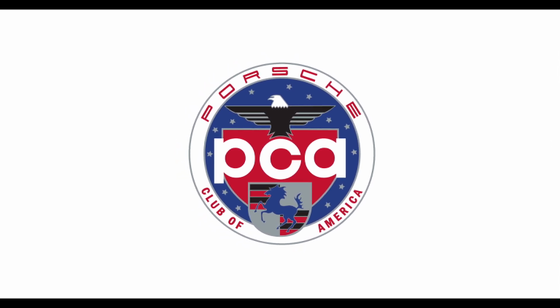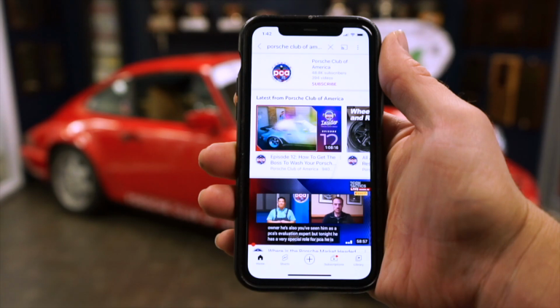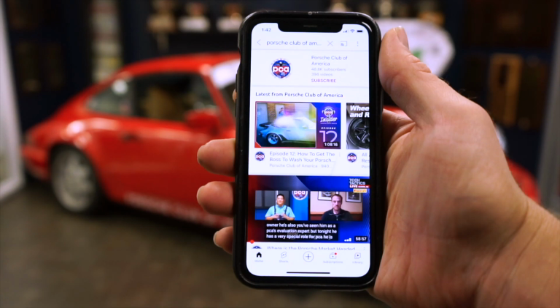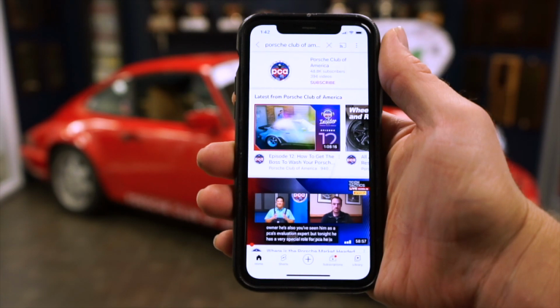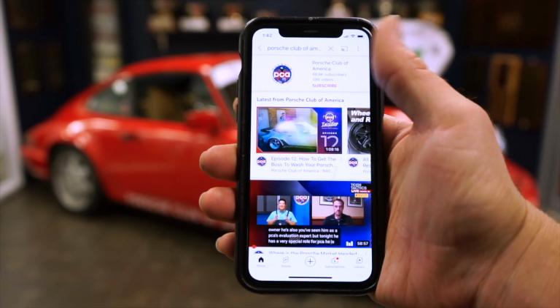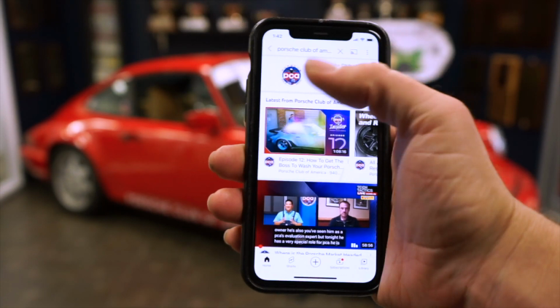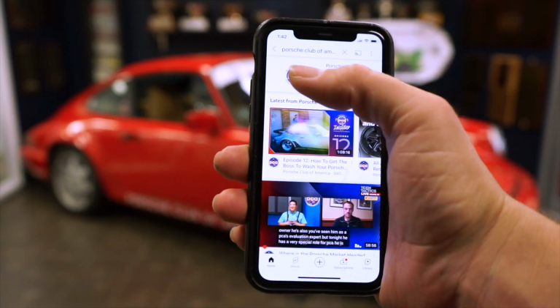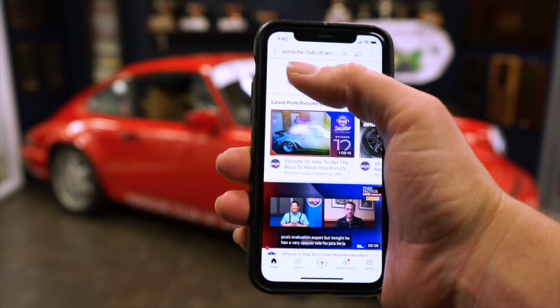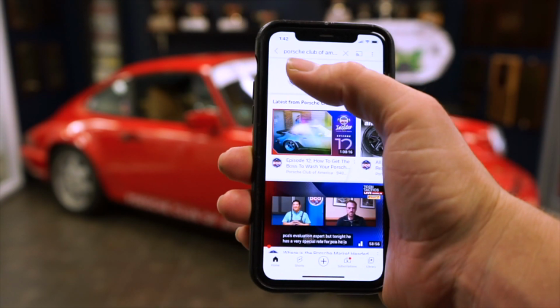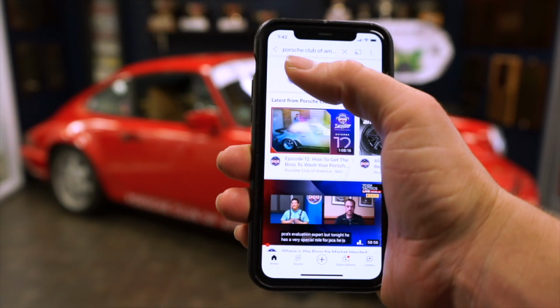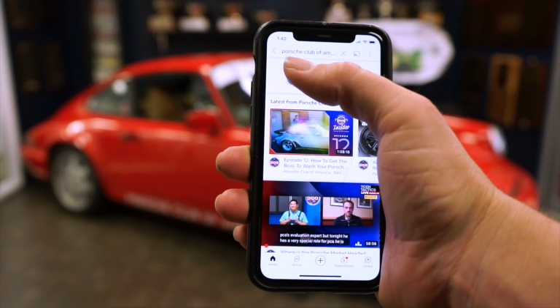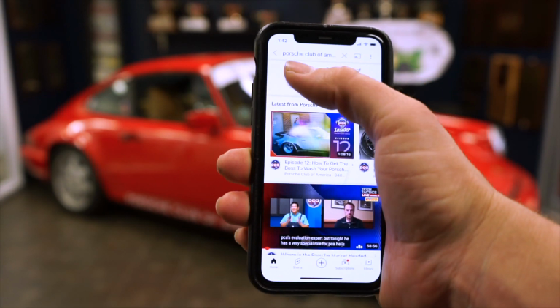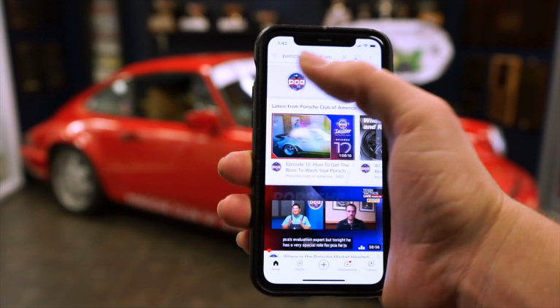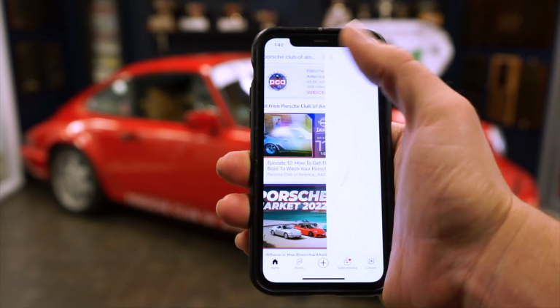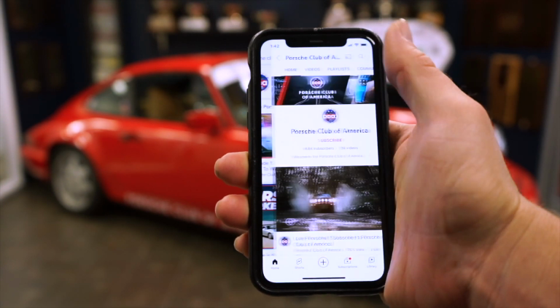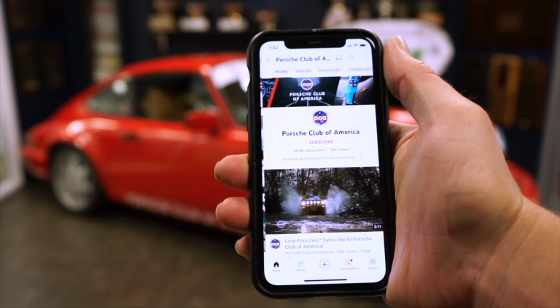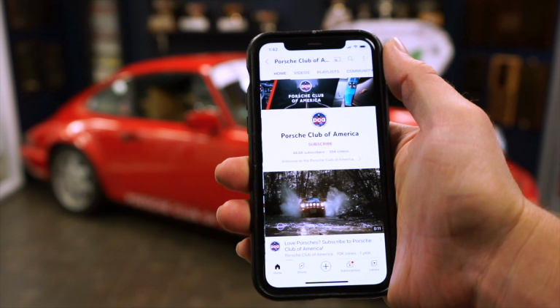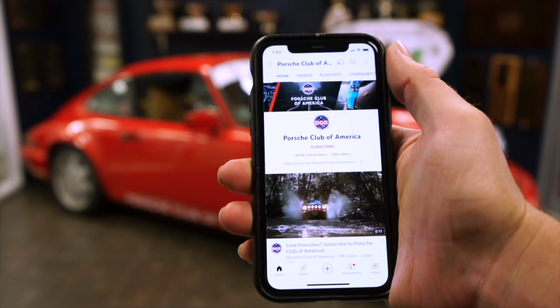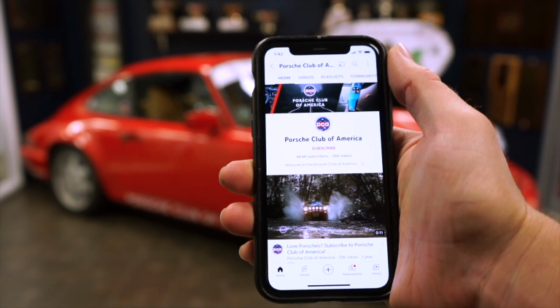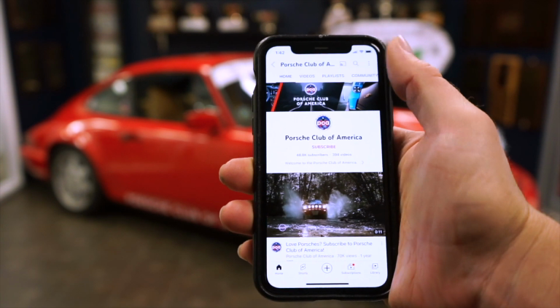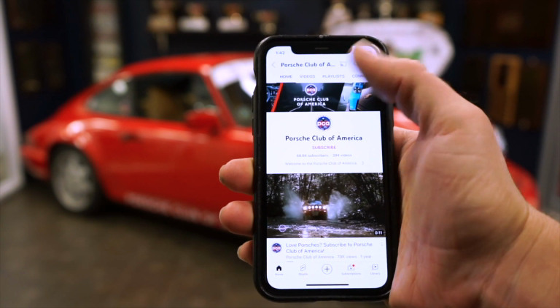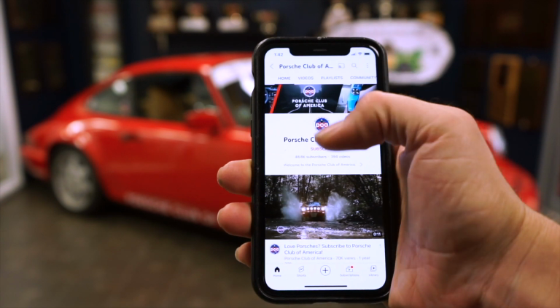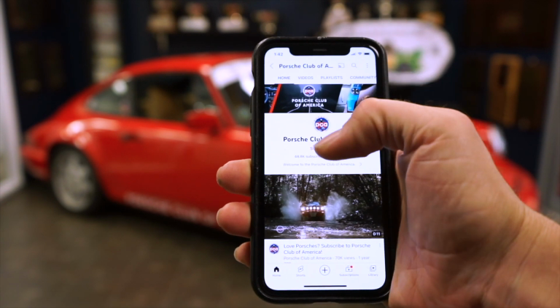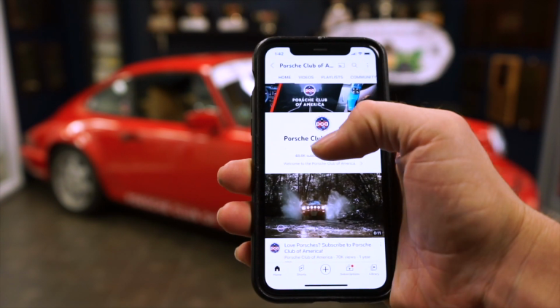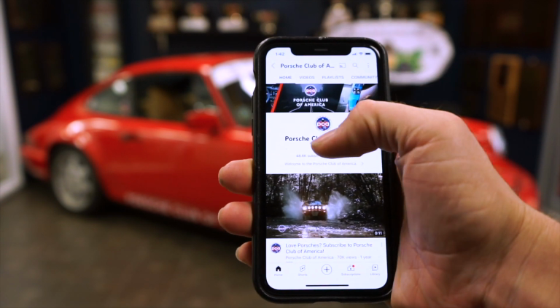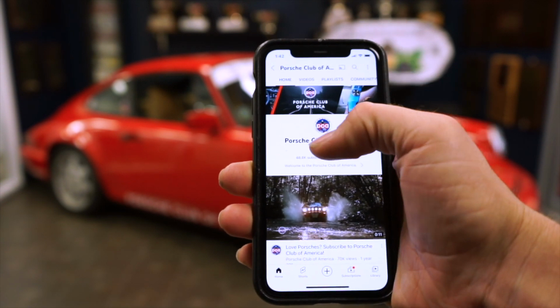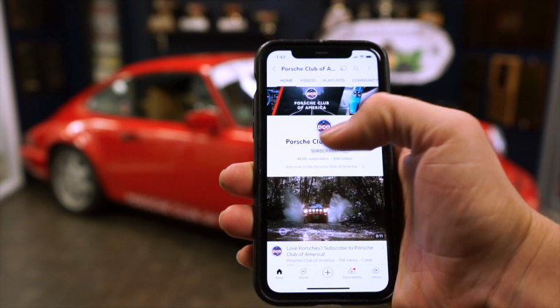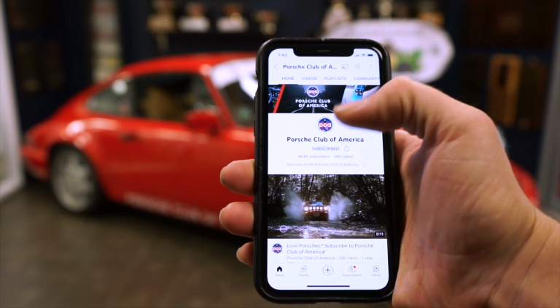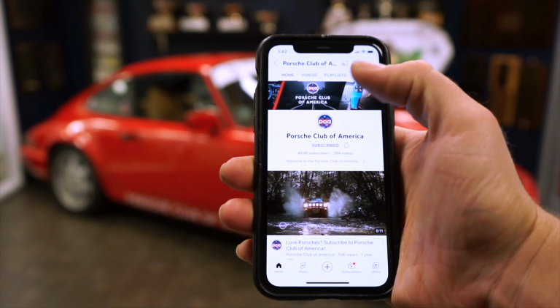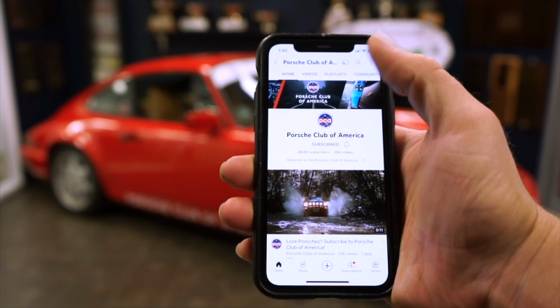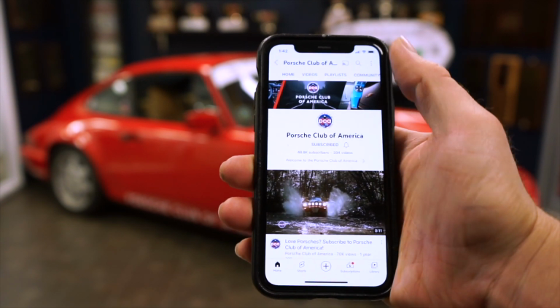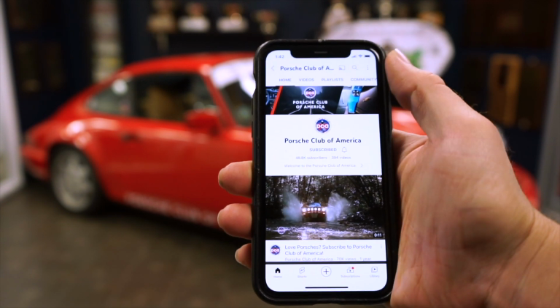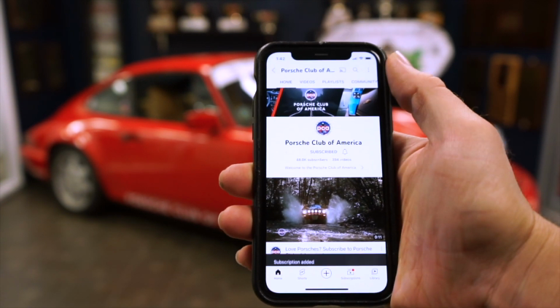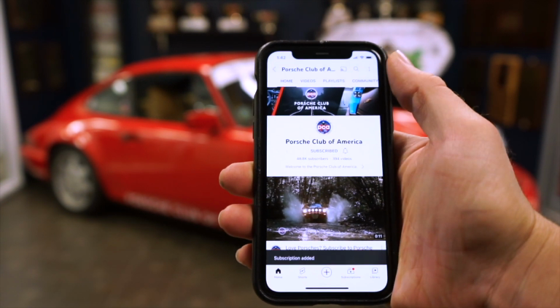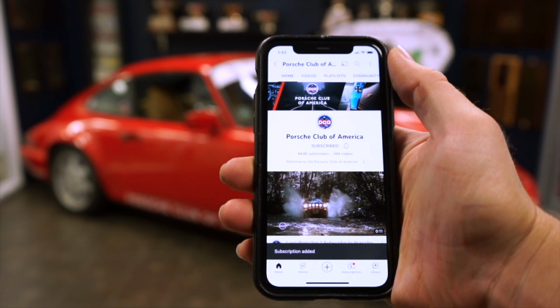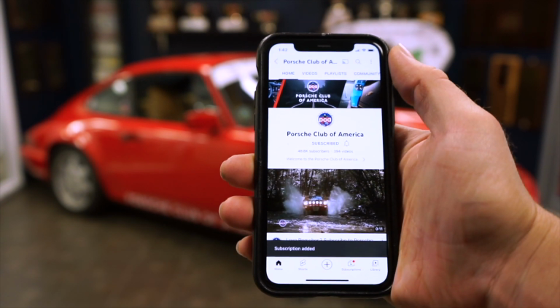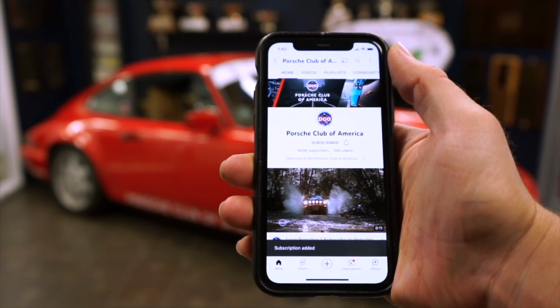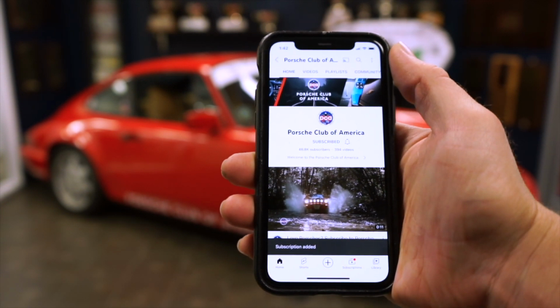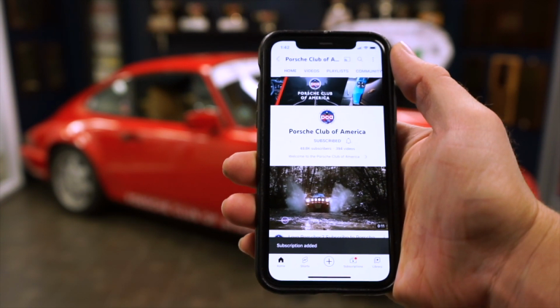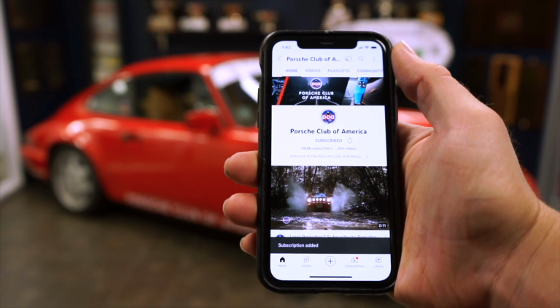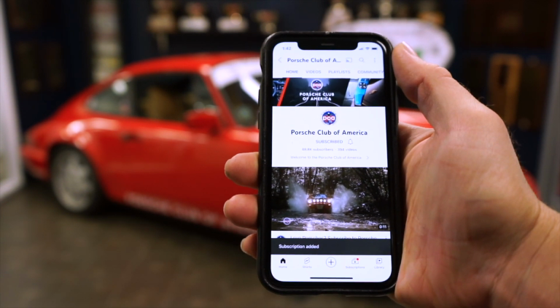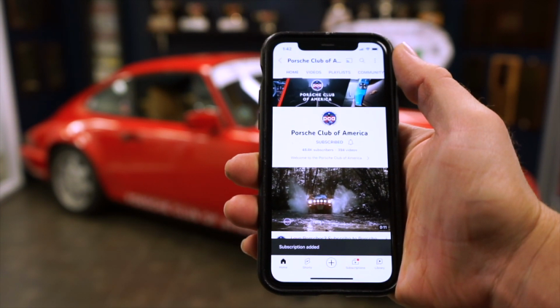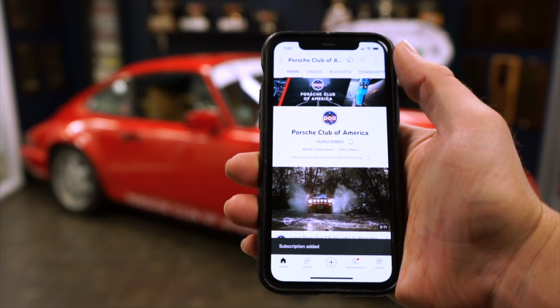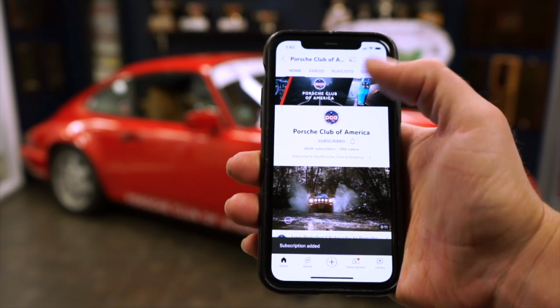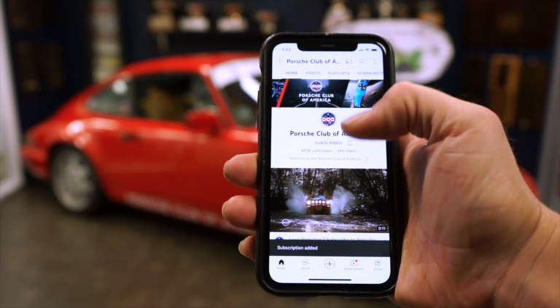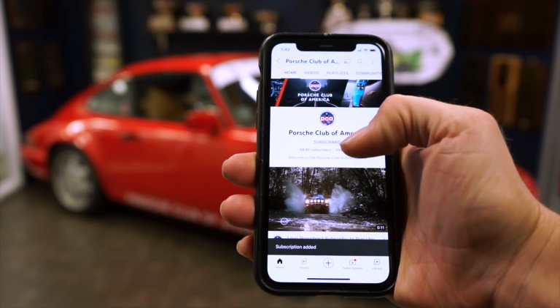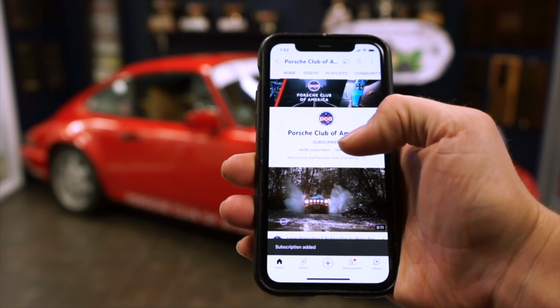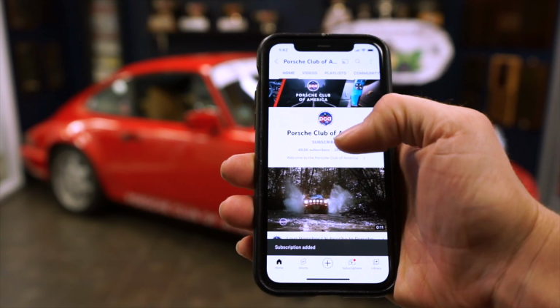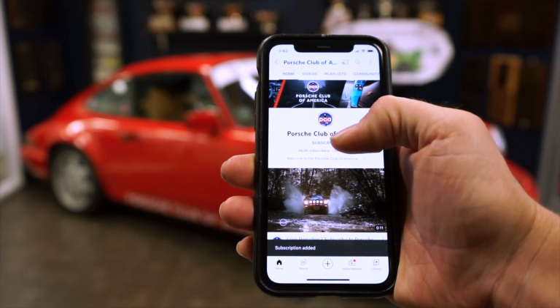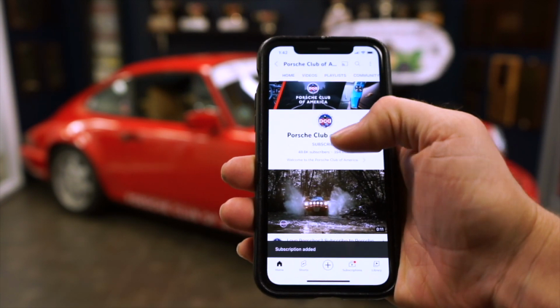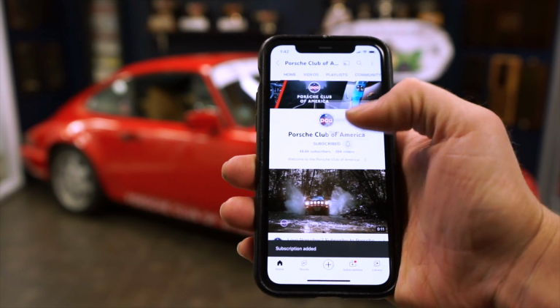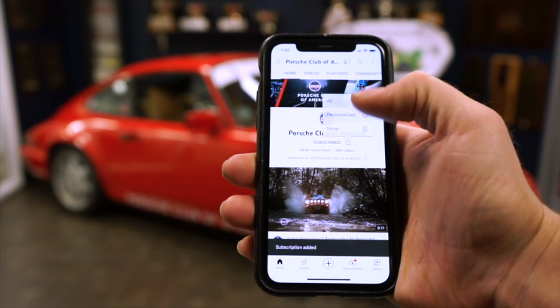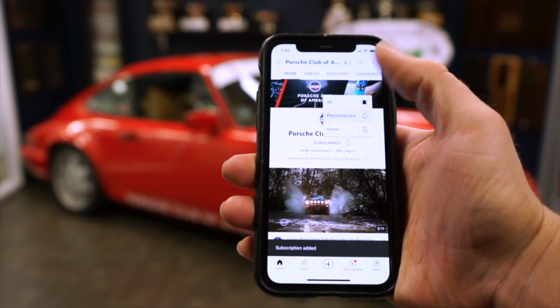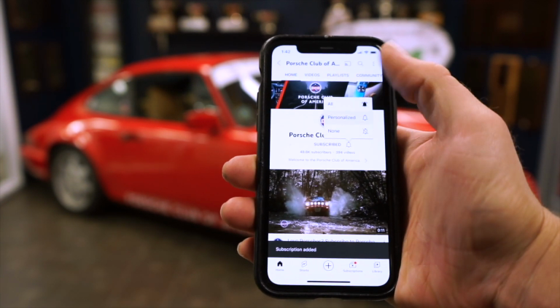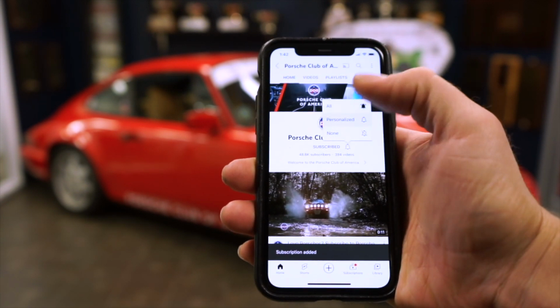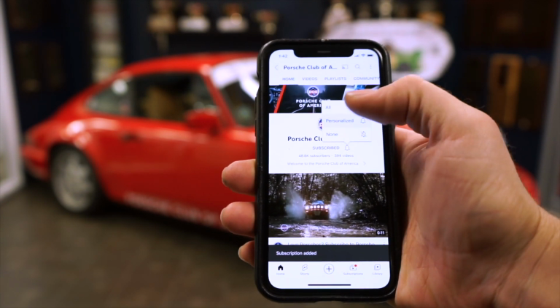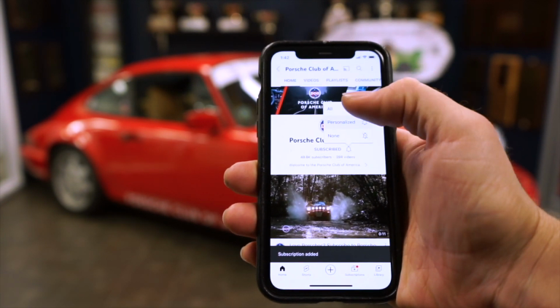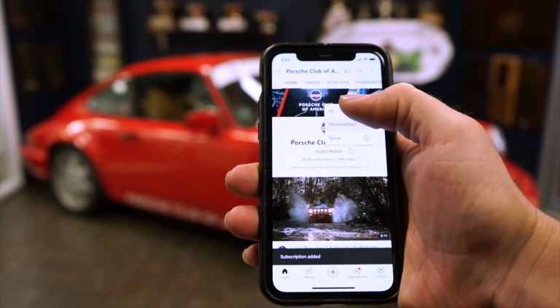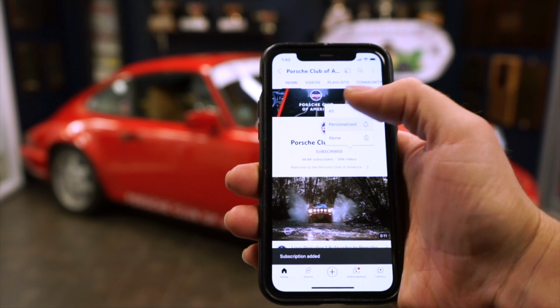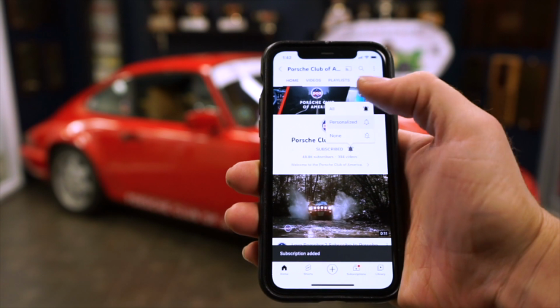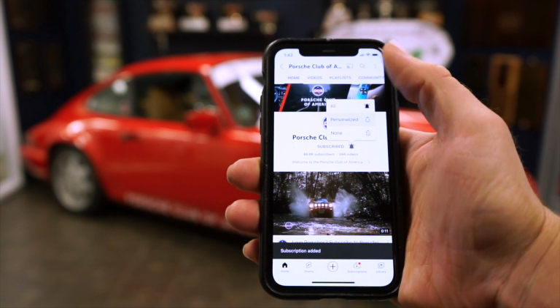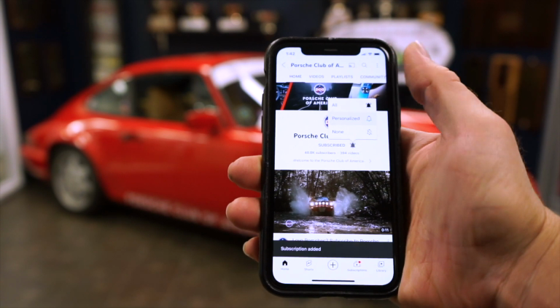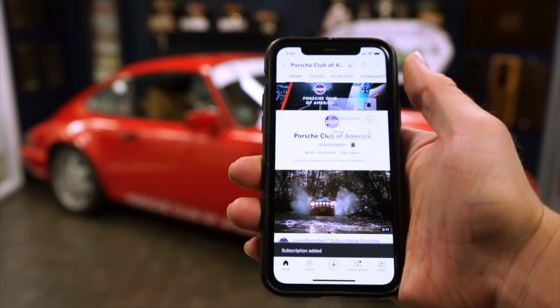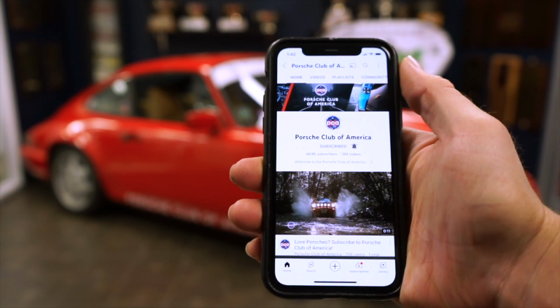Be sure to log into your YouTube account, subscribe to our channel, and turn on notifications so you don't miss a video. Best of all, it's free to do so.